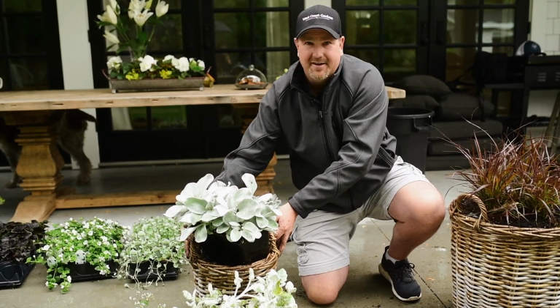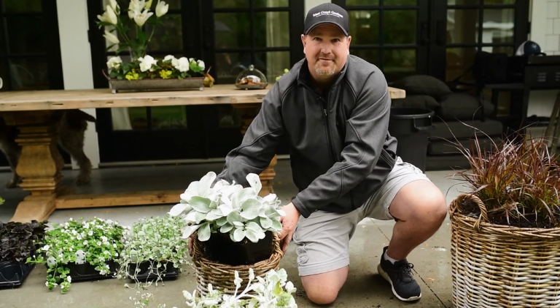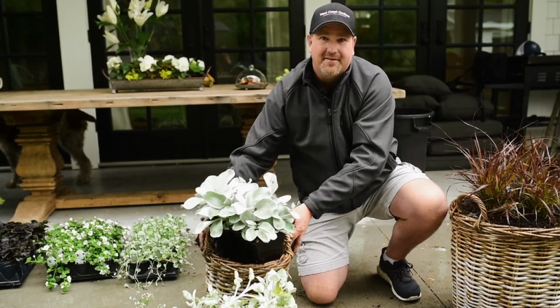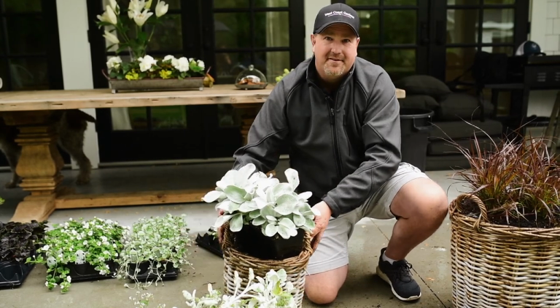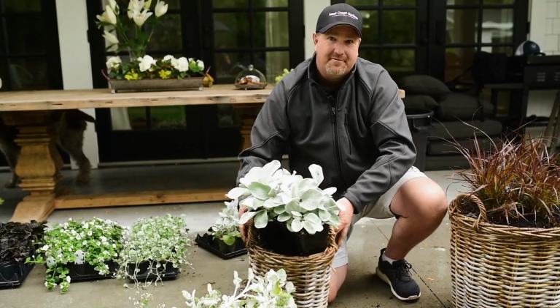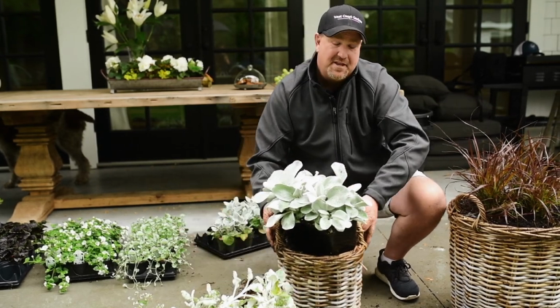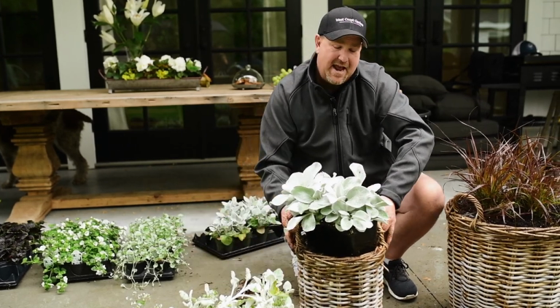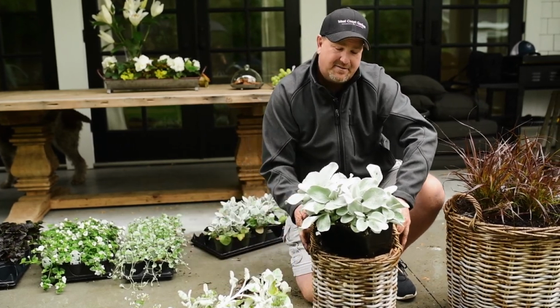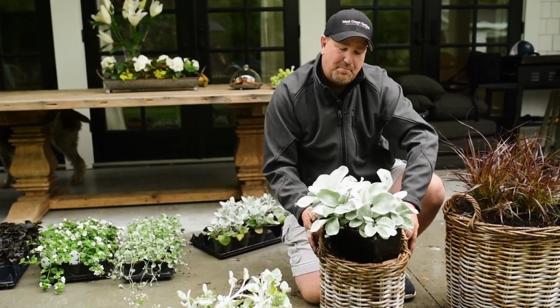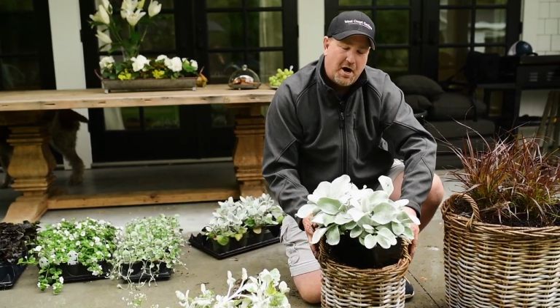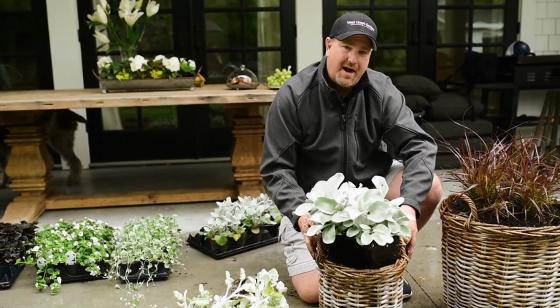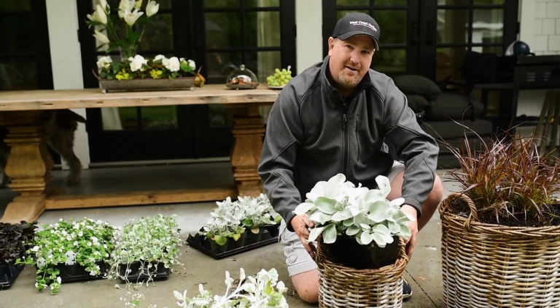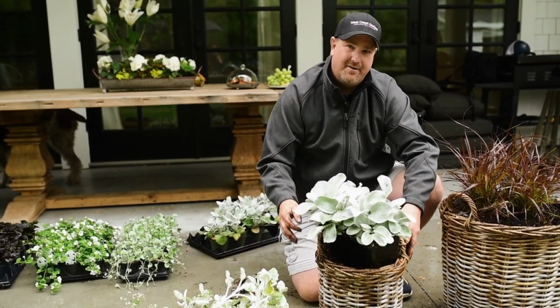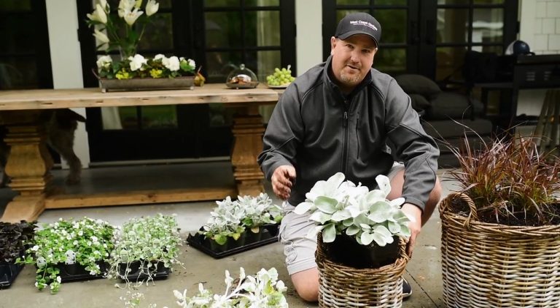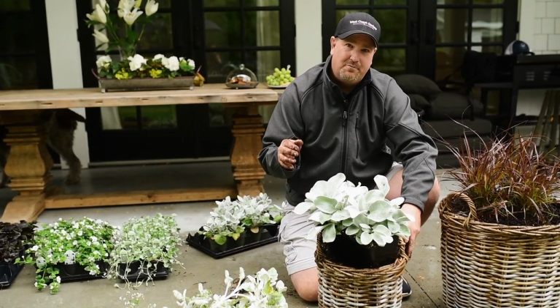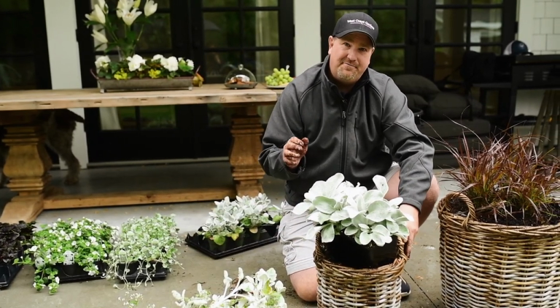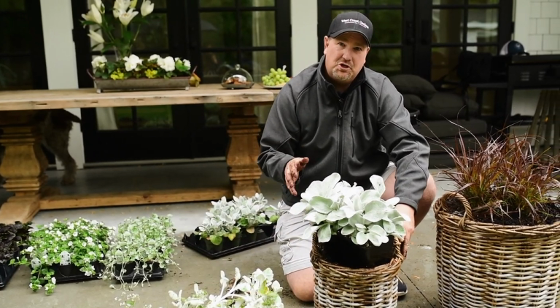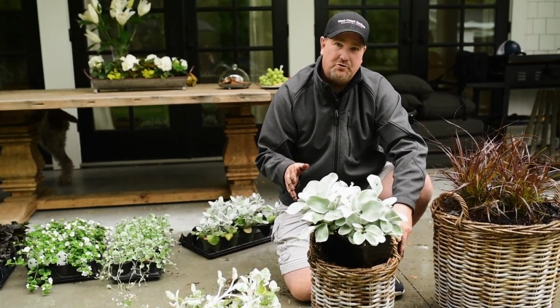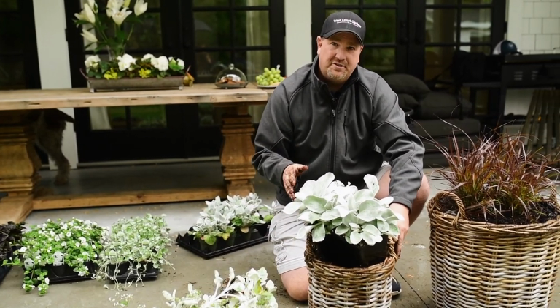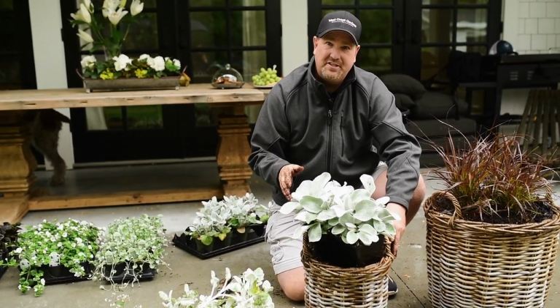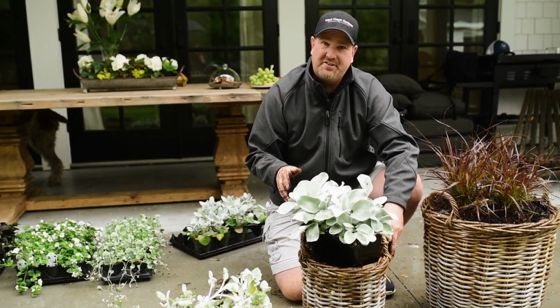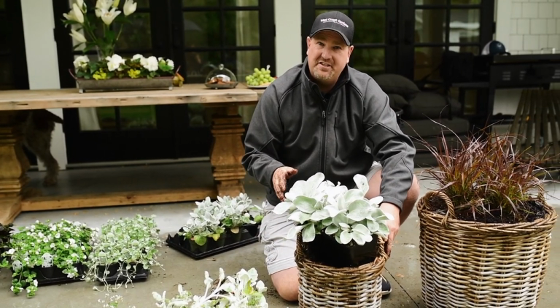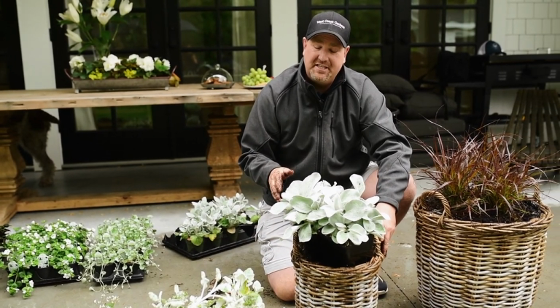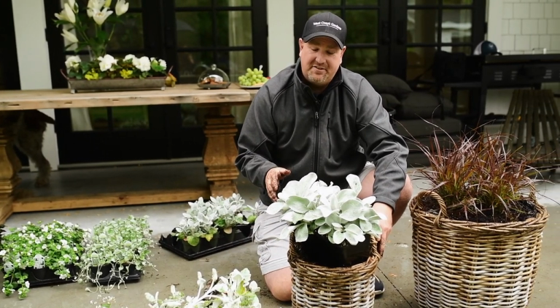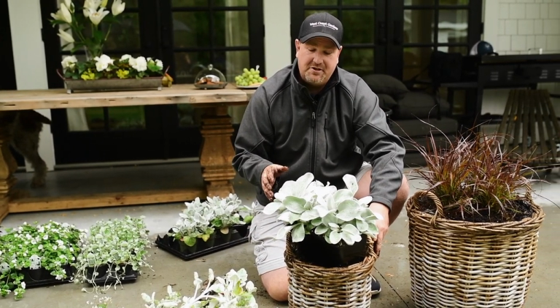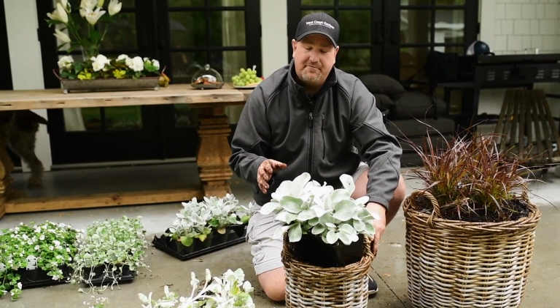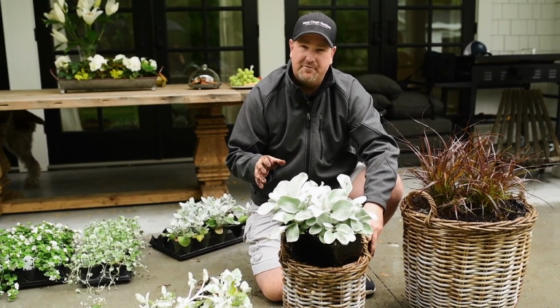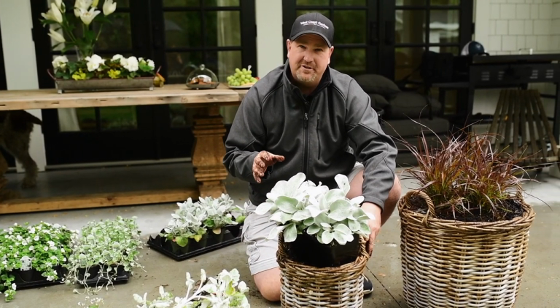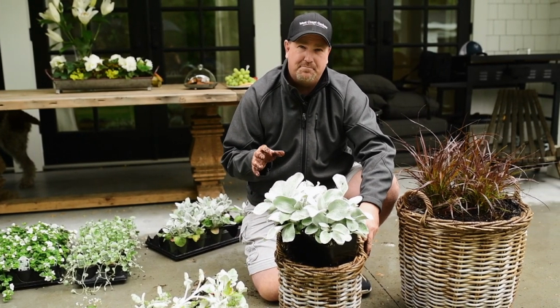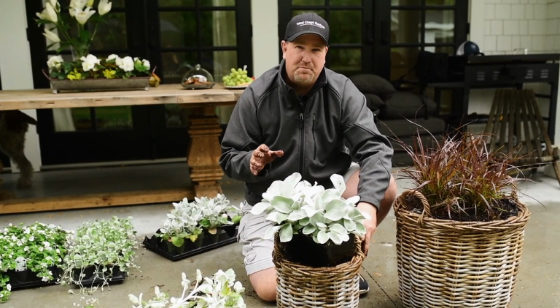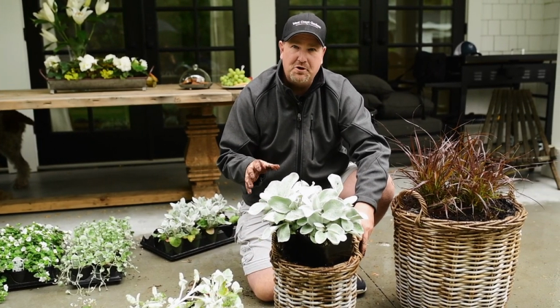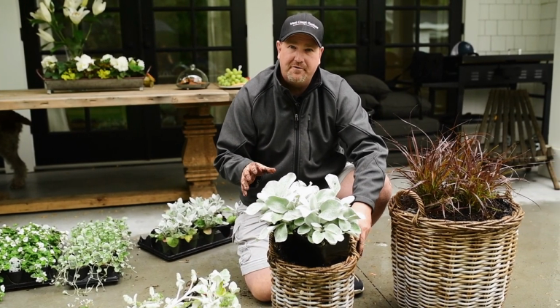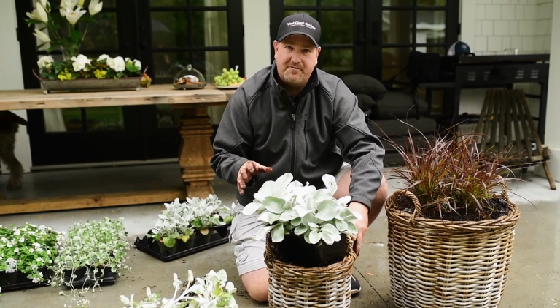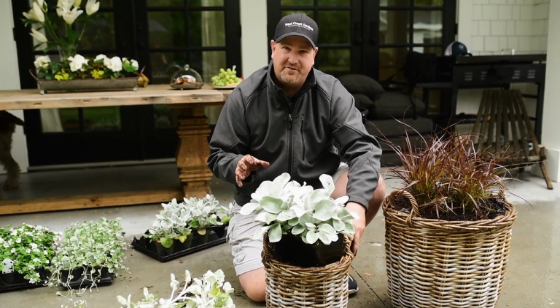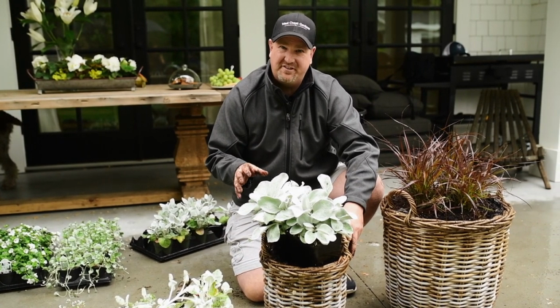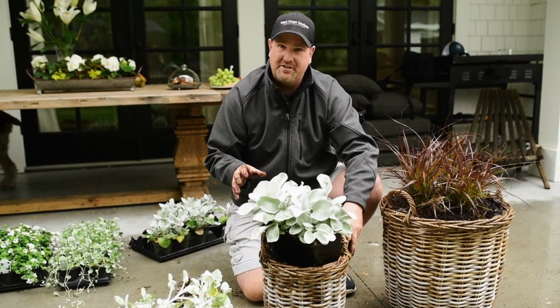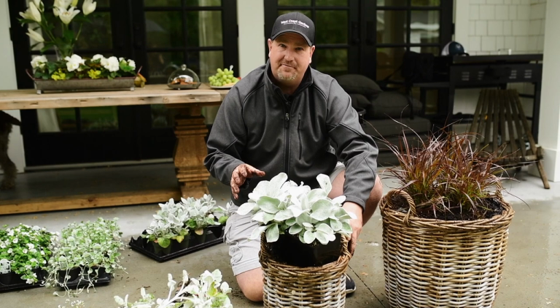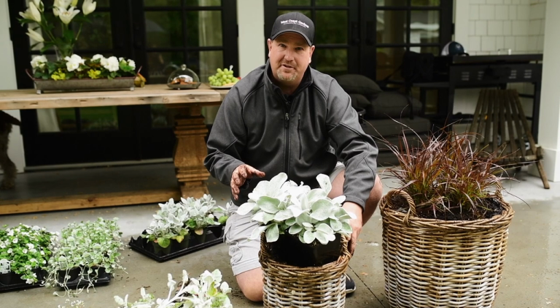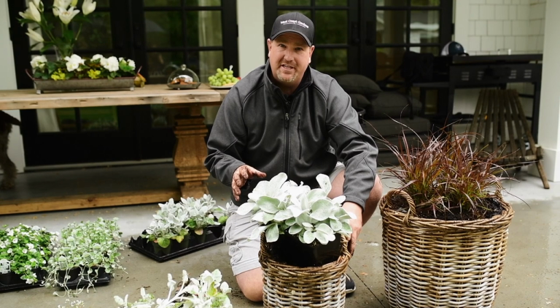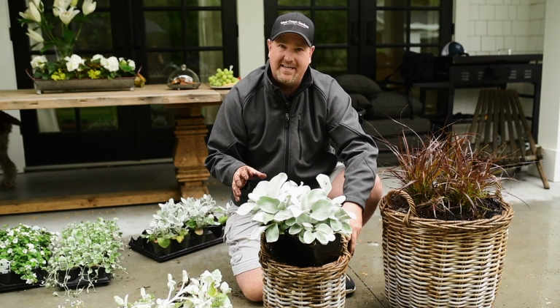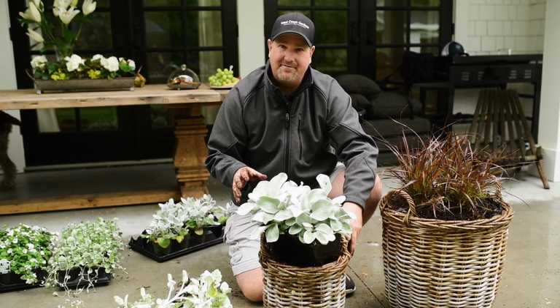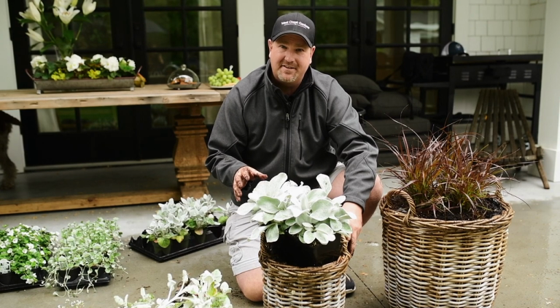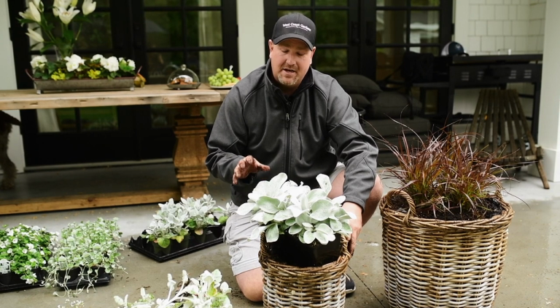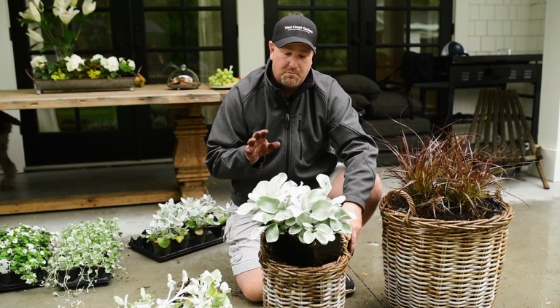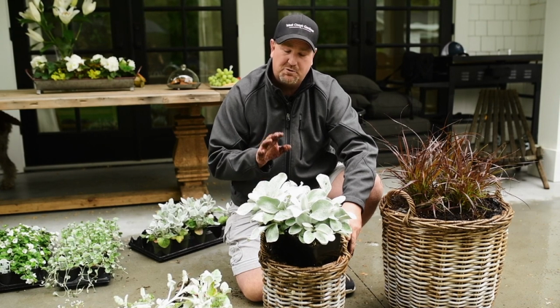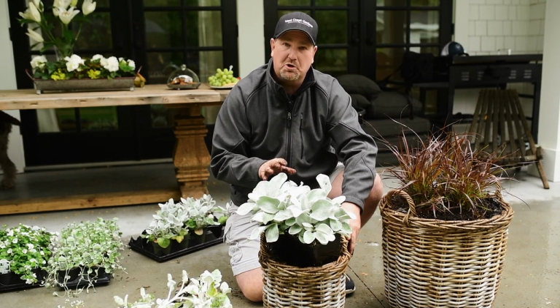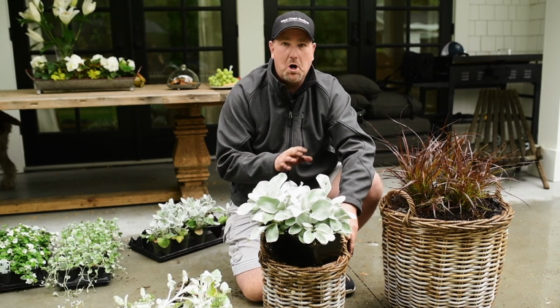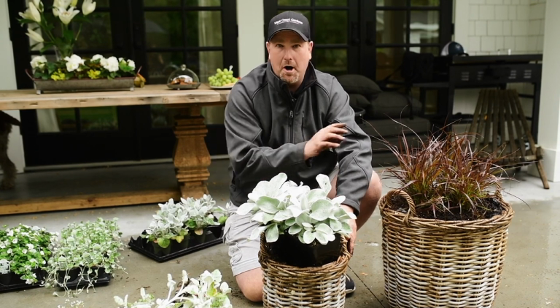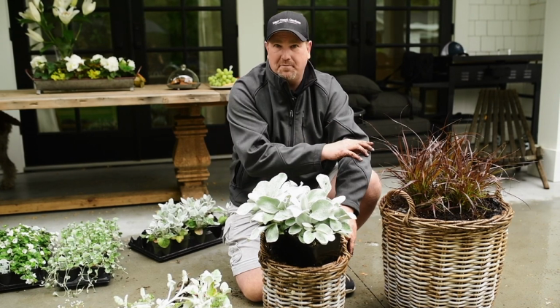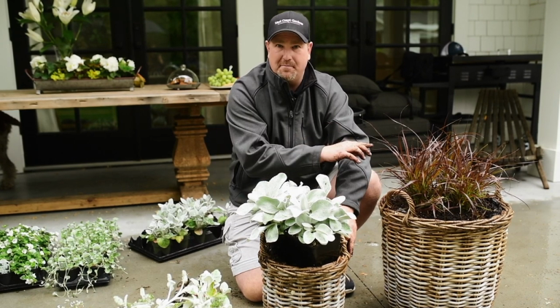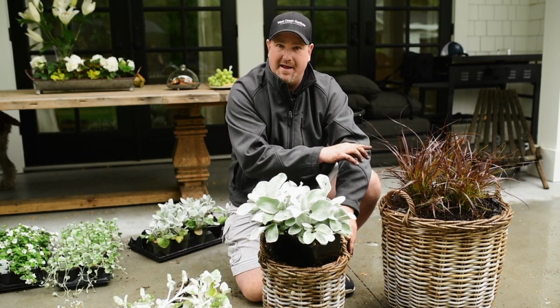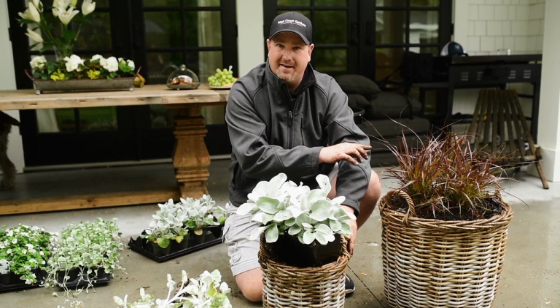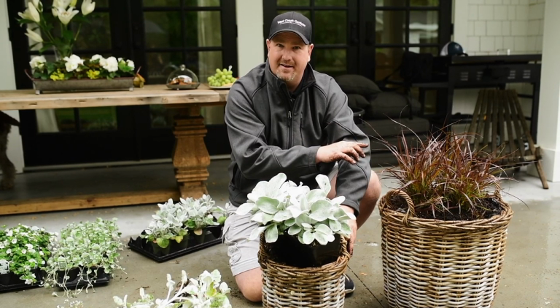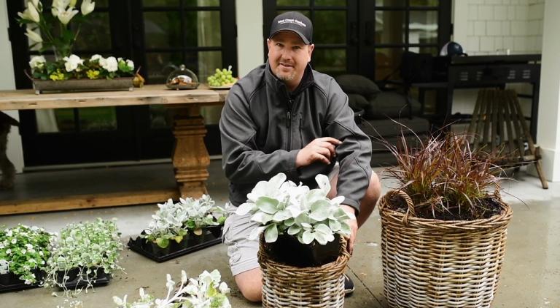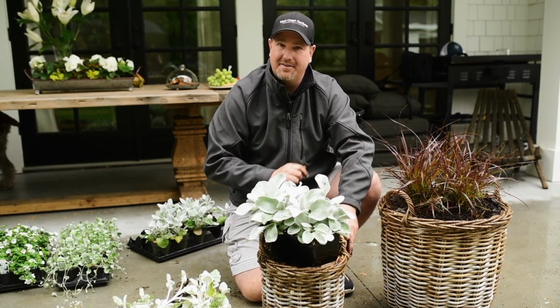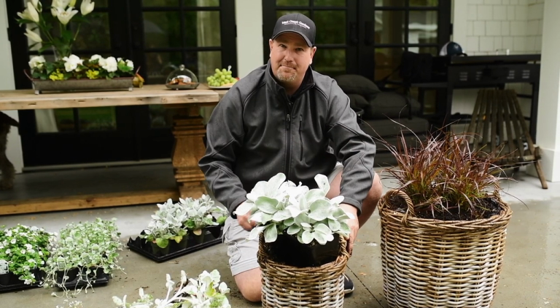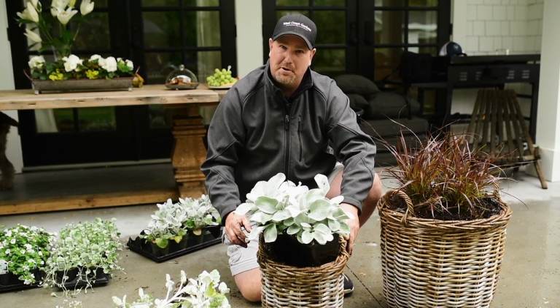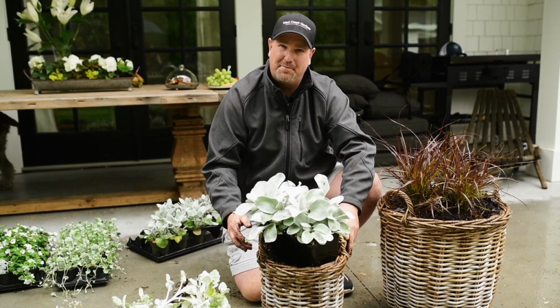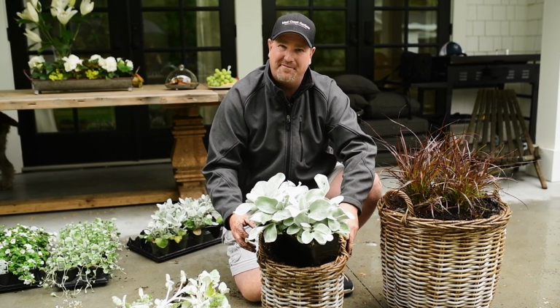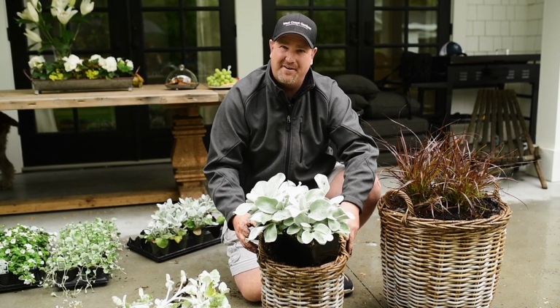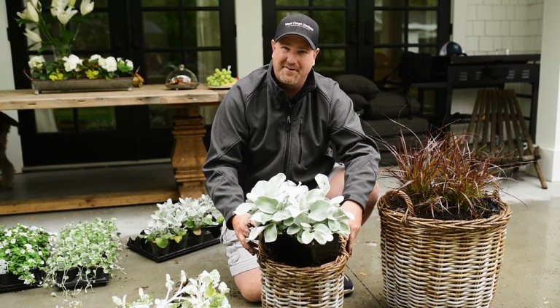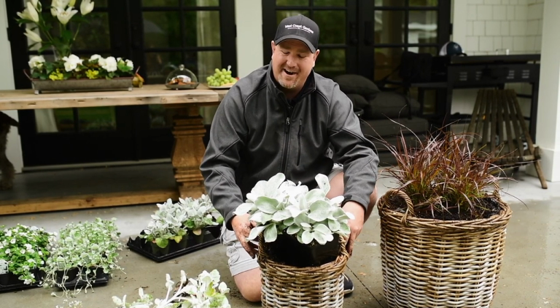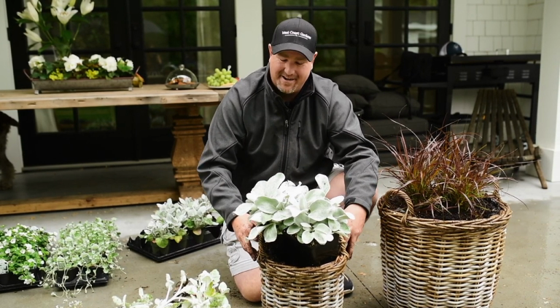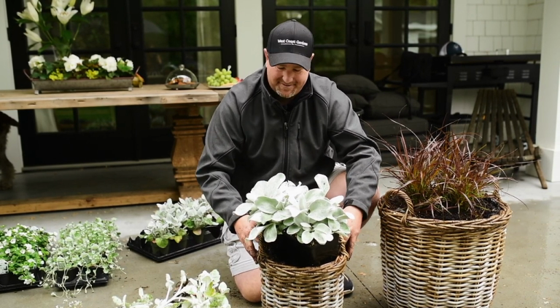For the next pot we've chosen this senecio for its beautiful silvery leaves, which will complement the purple fountain grass.